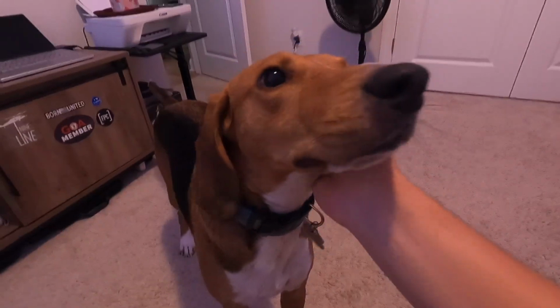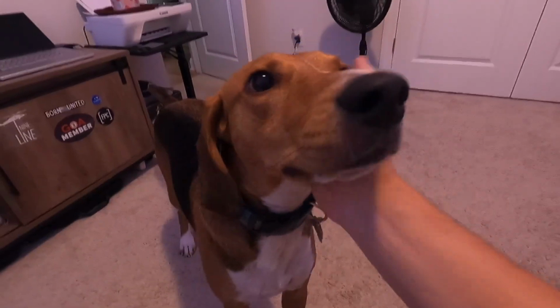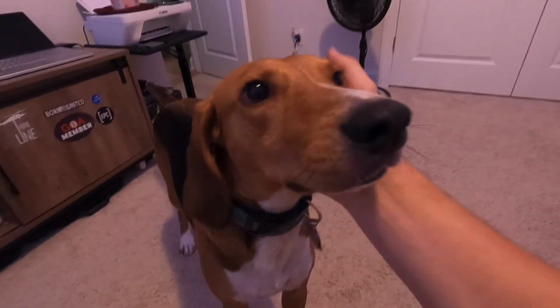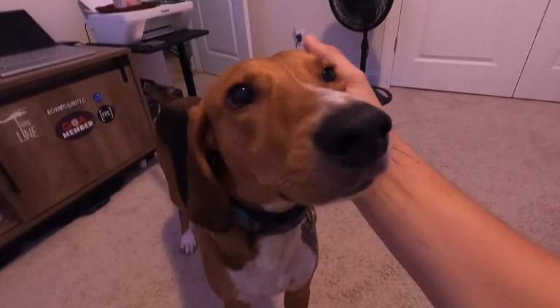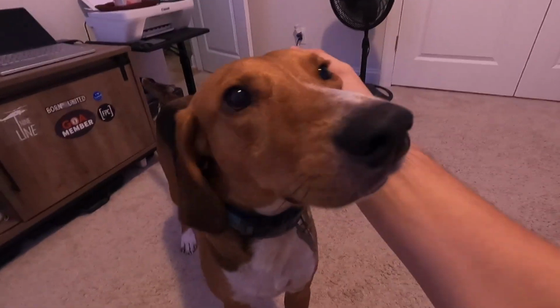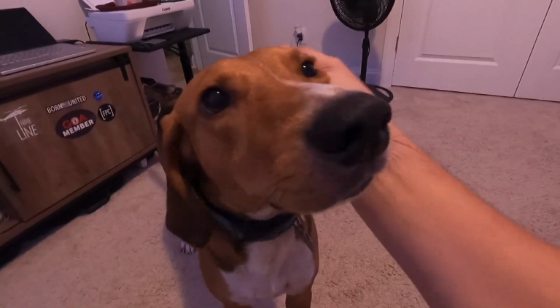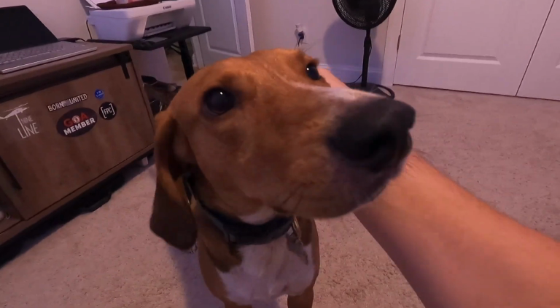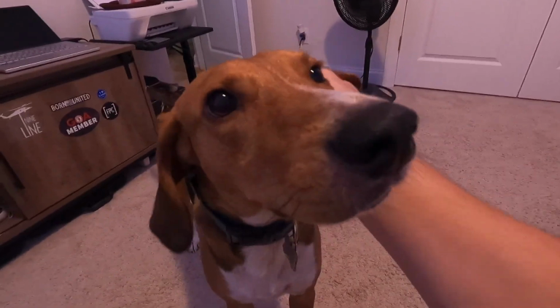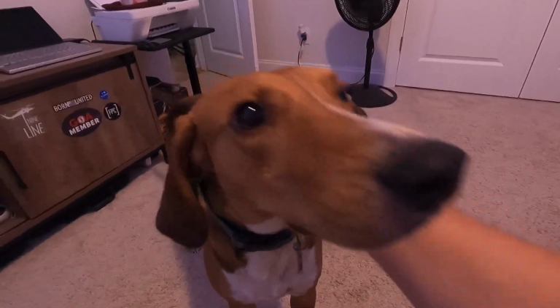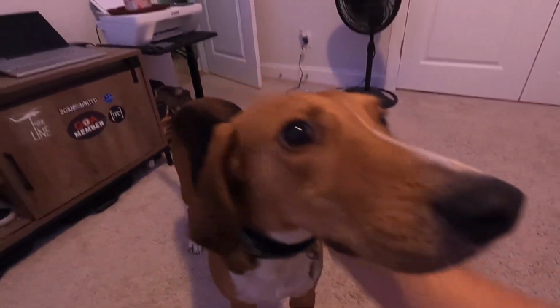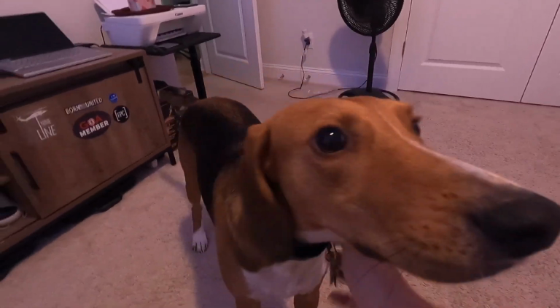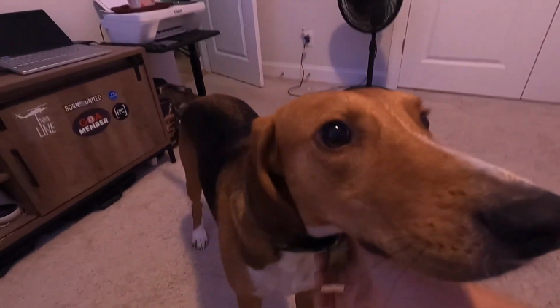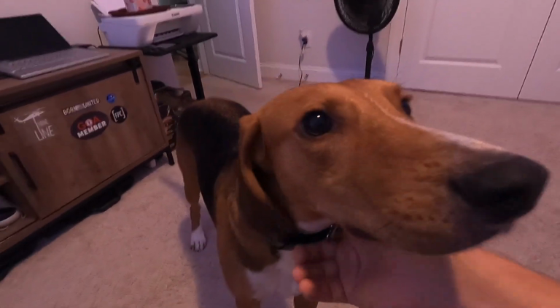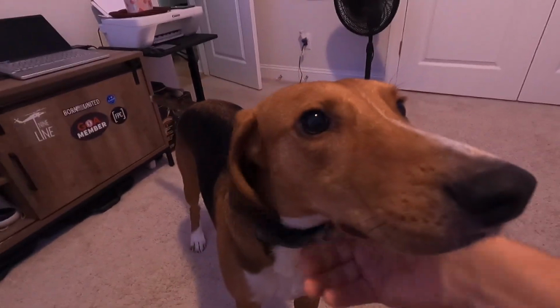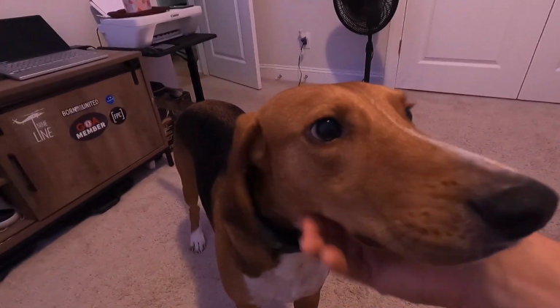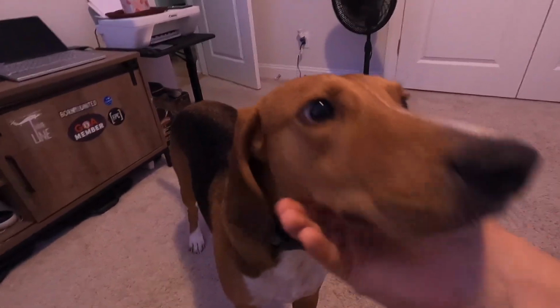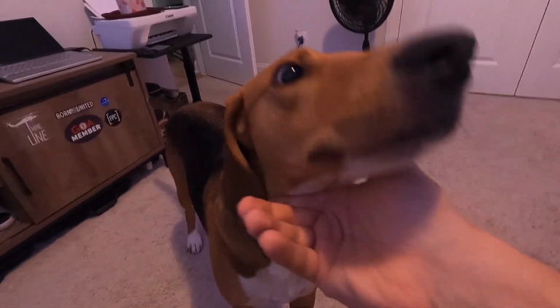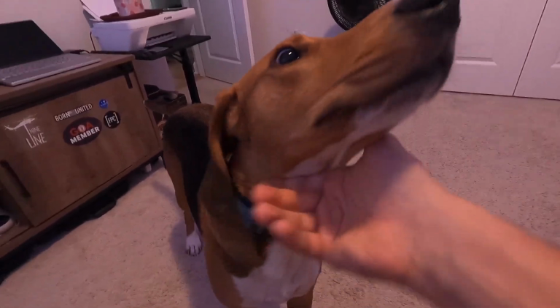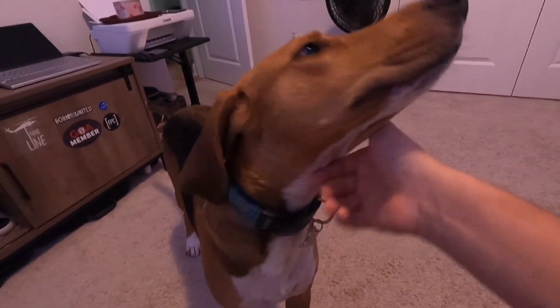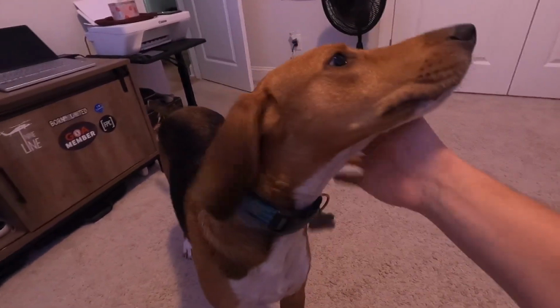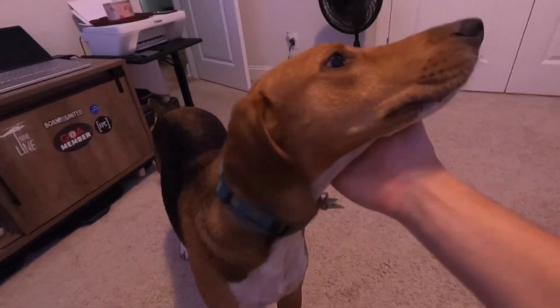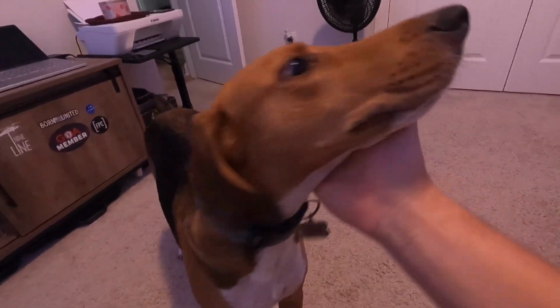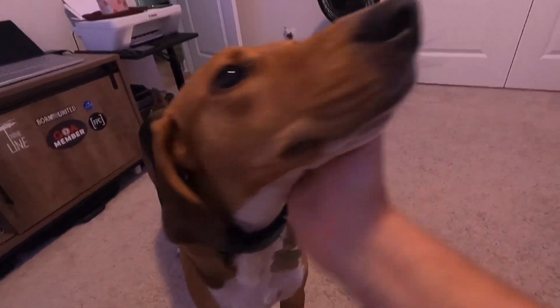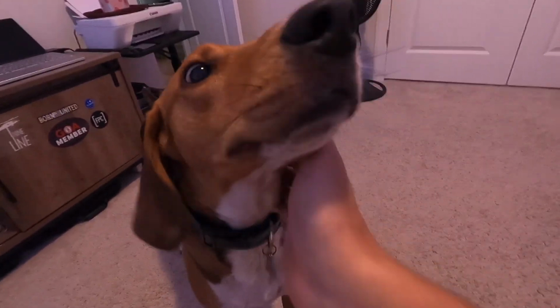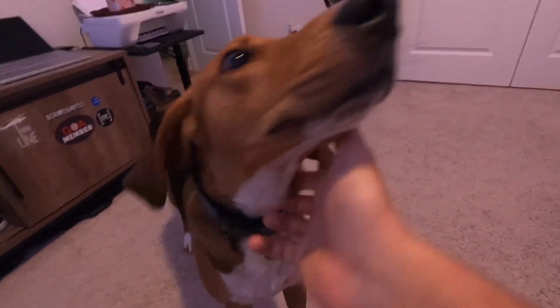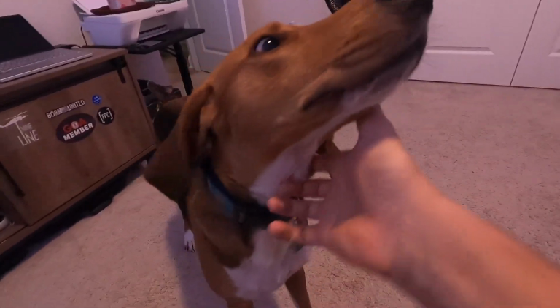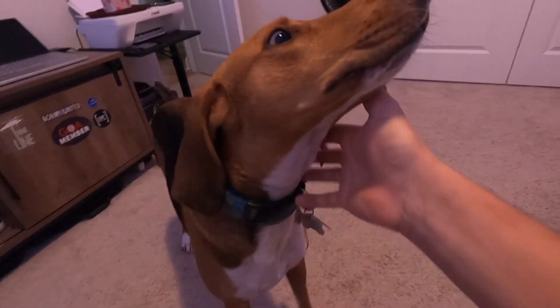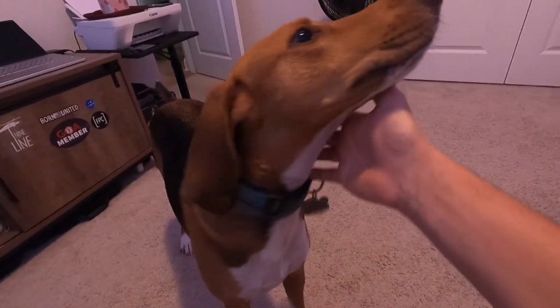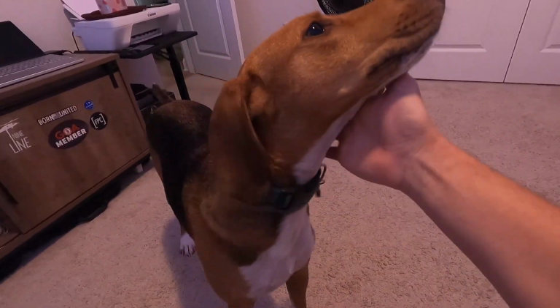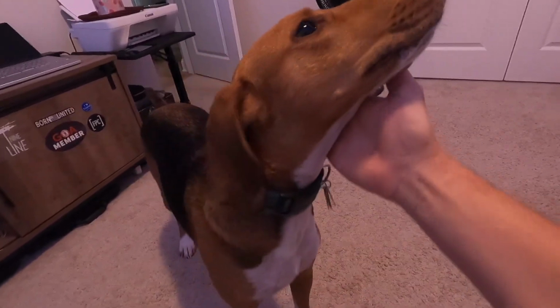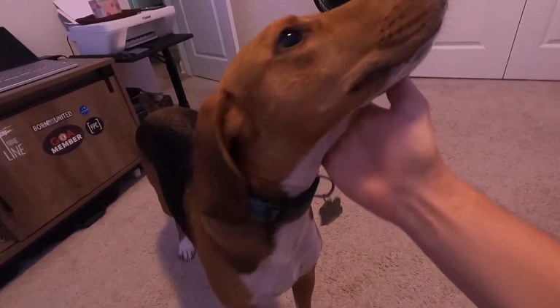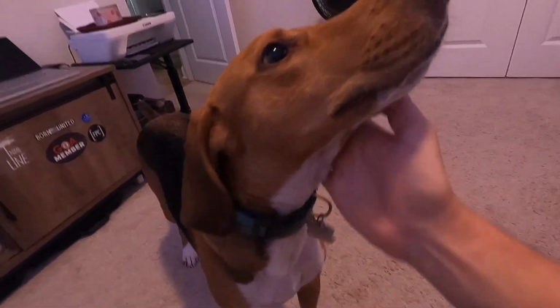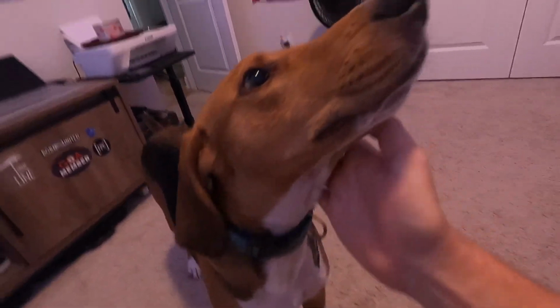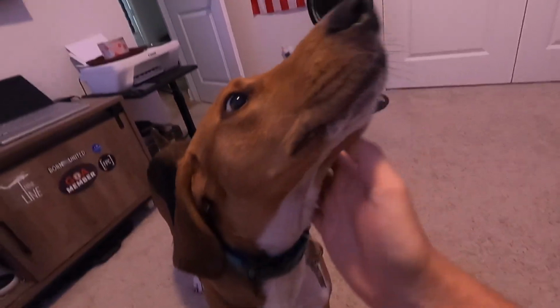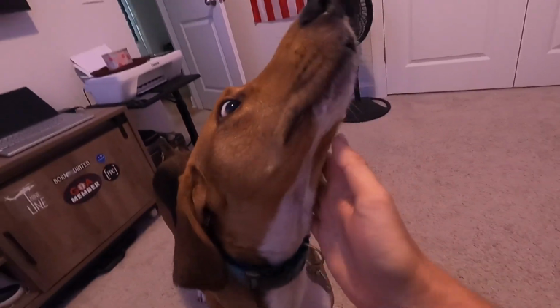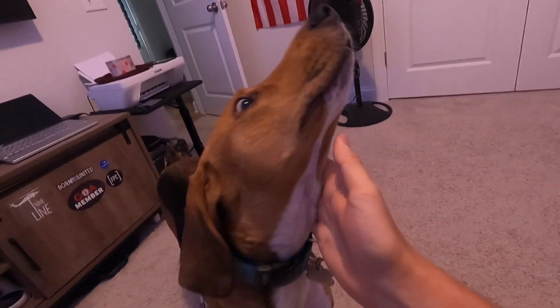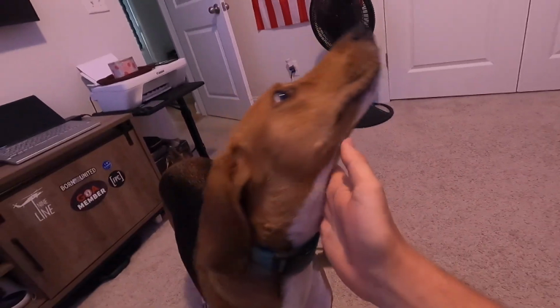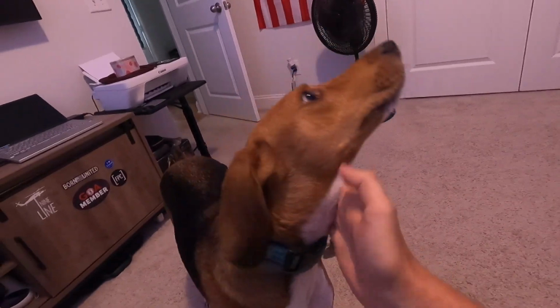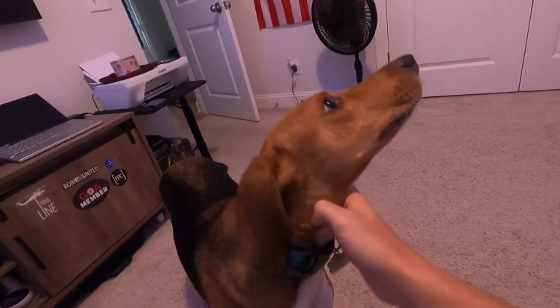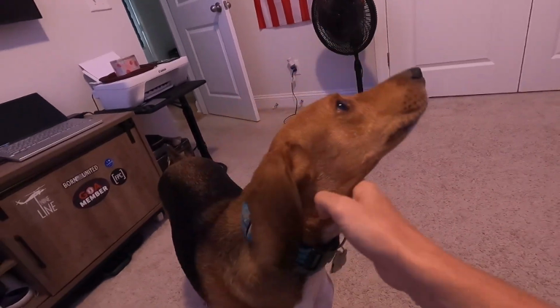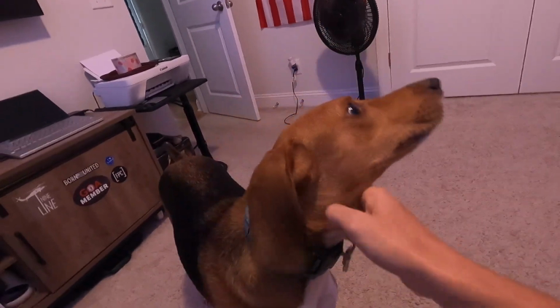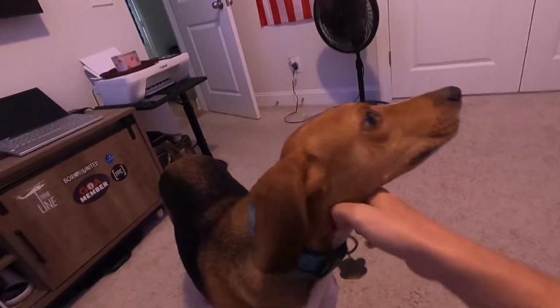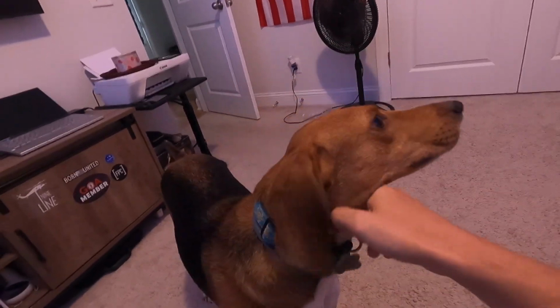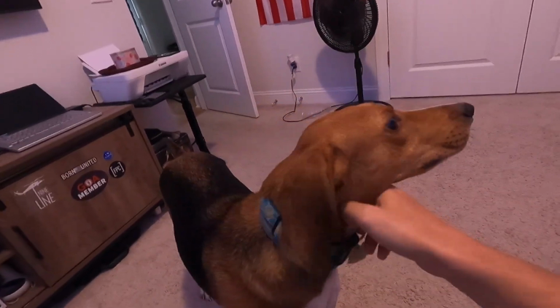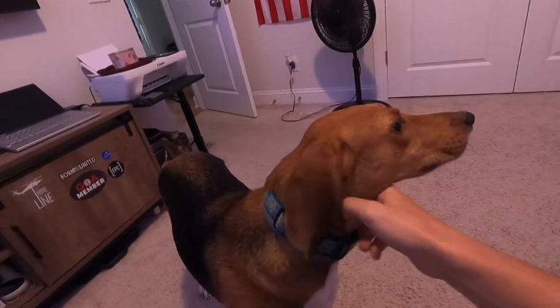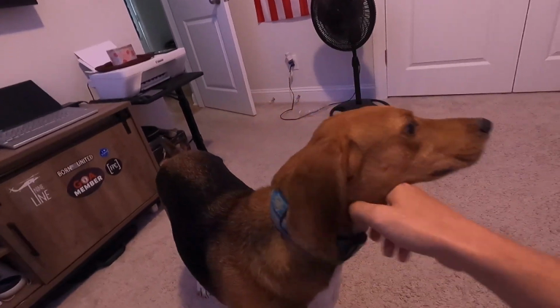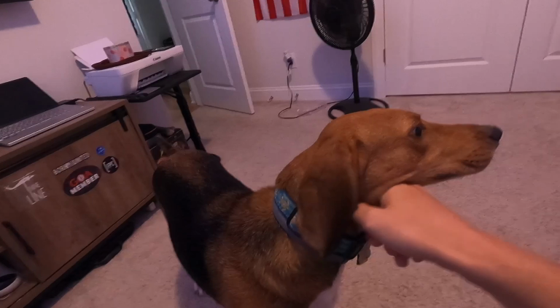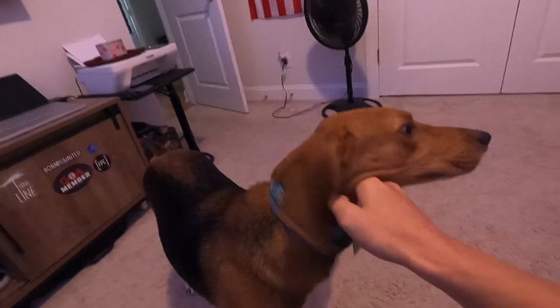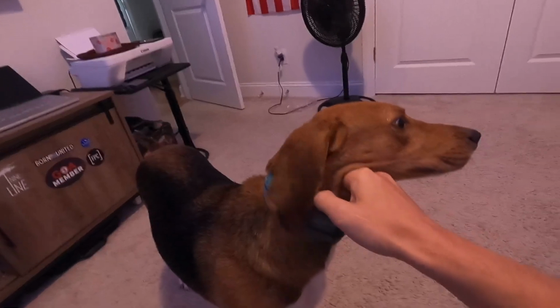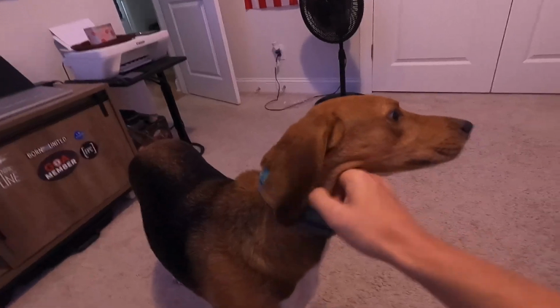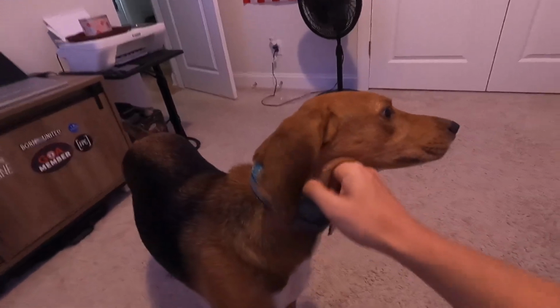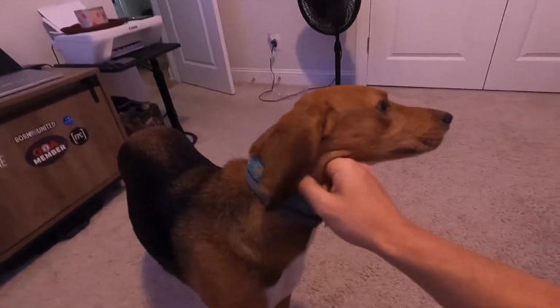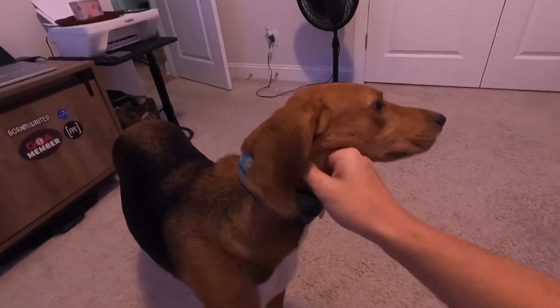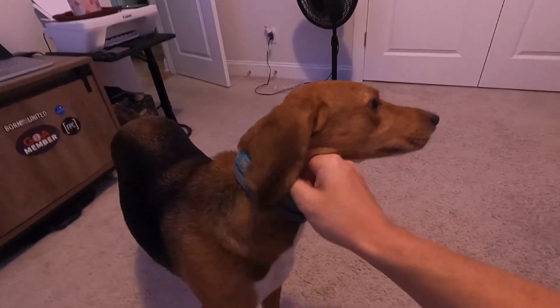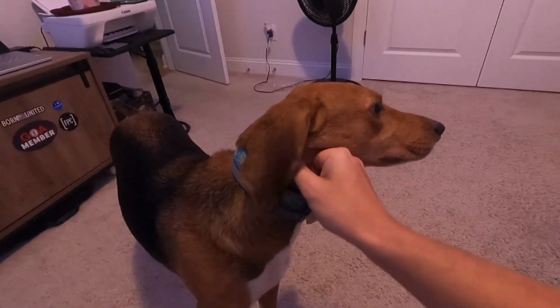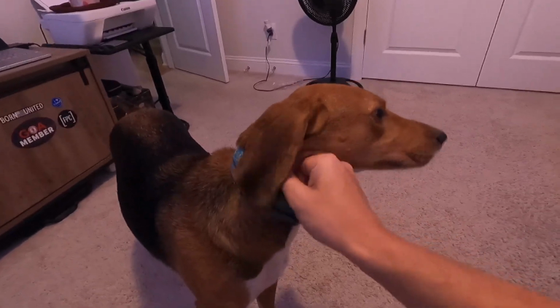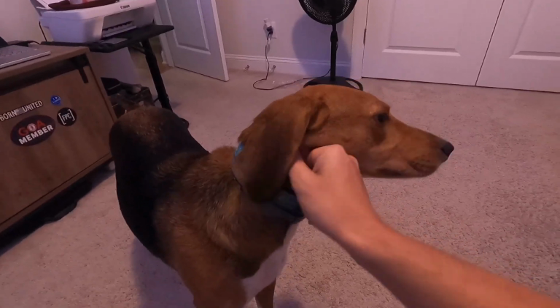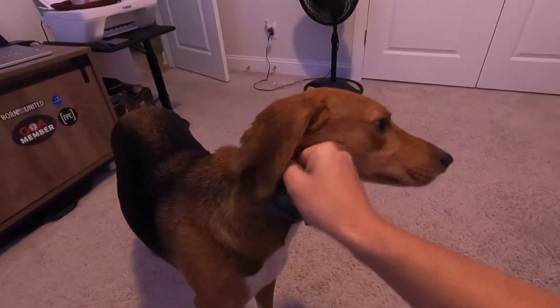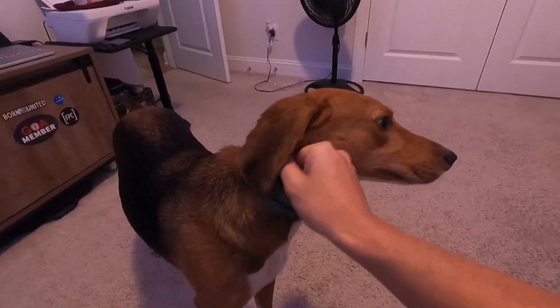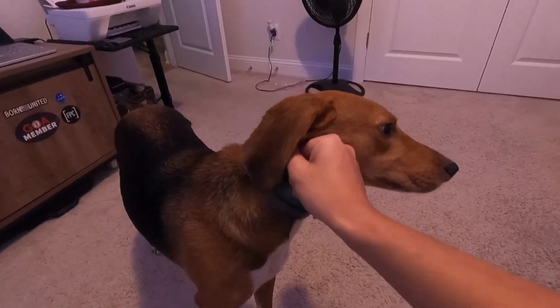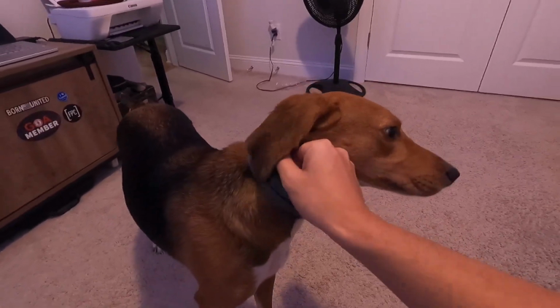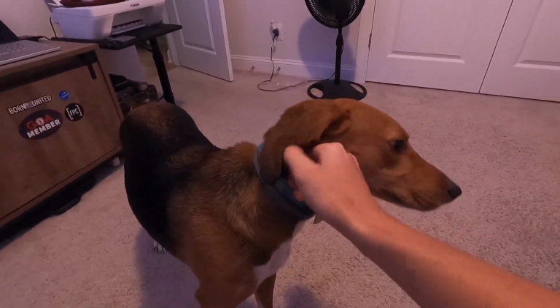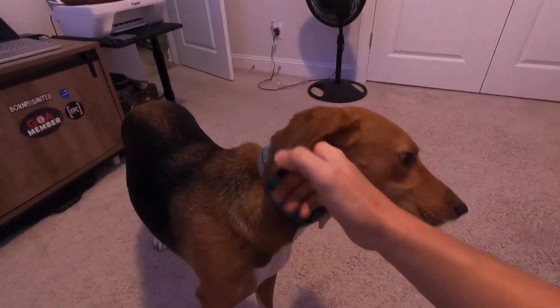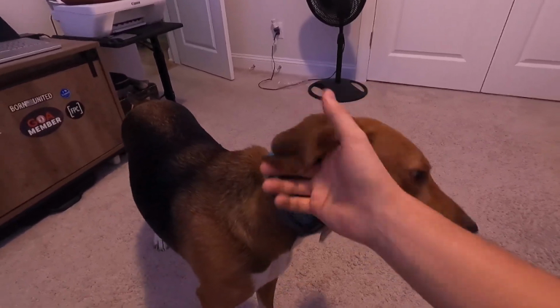Bubby is a hound, he's four years old, and he is the sponsor of today's video. Make sure you give a like in the comments and description for Bubby.